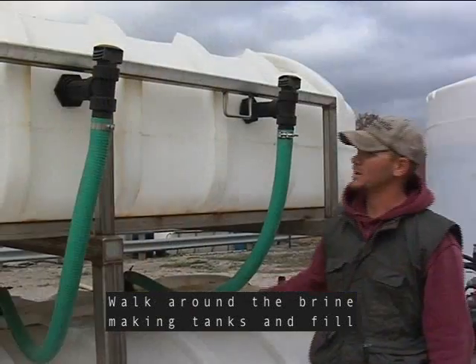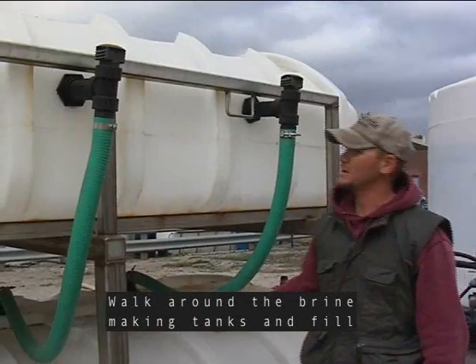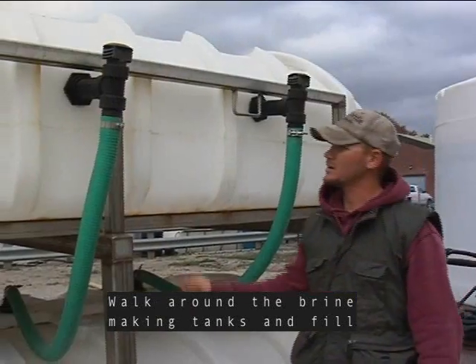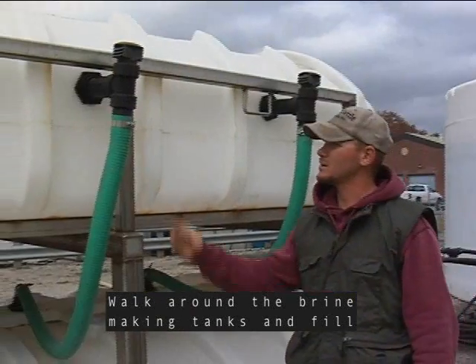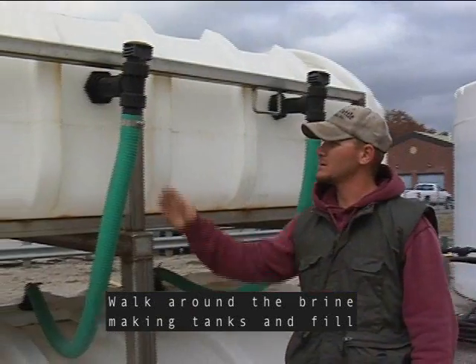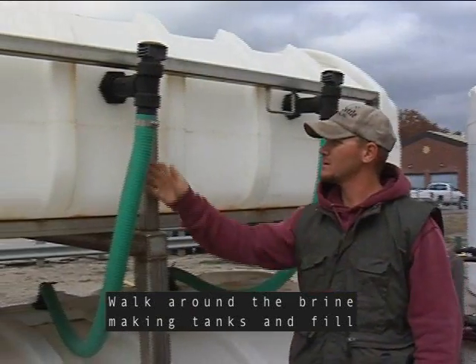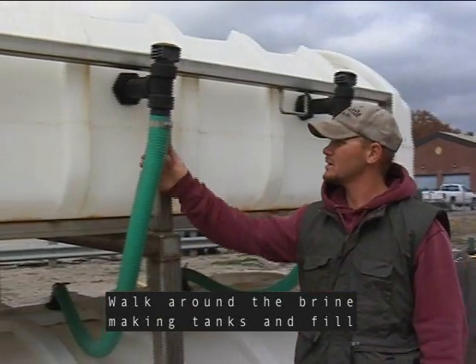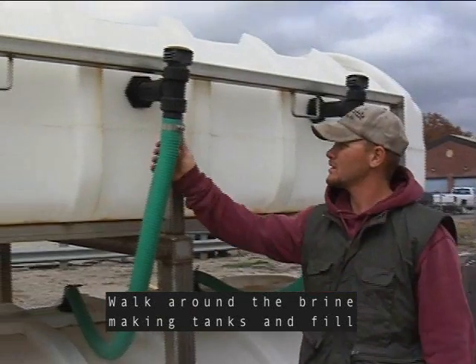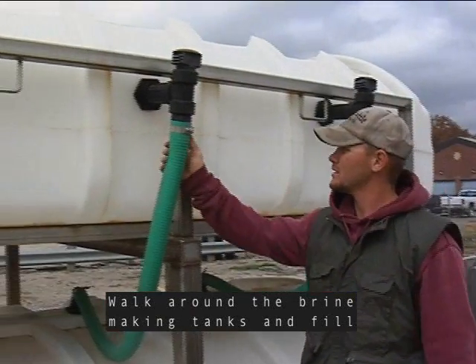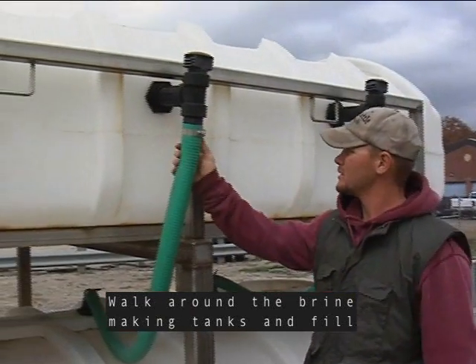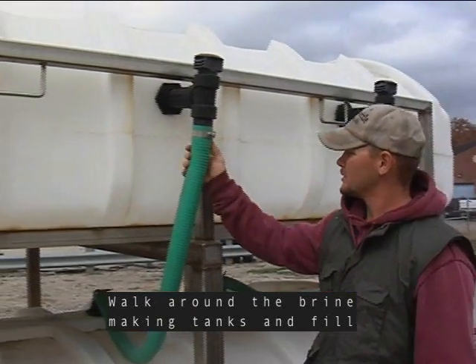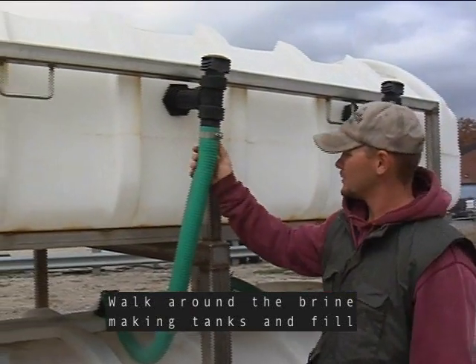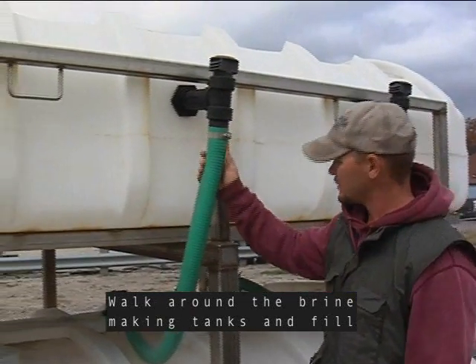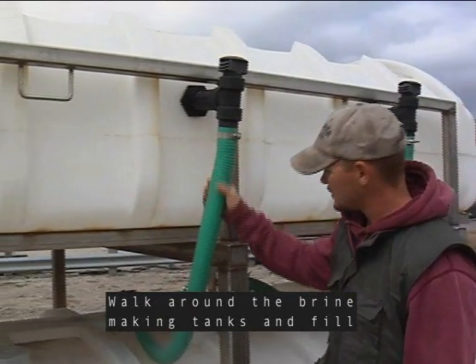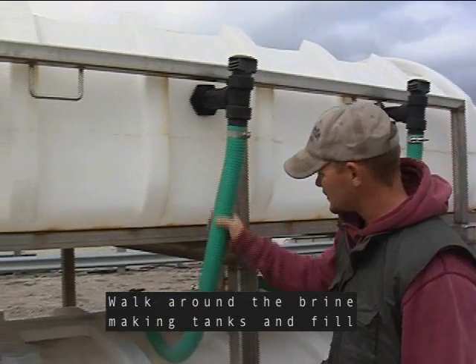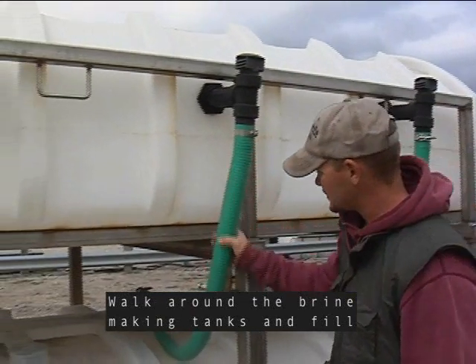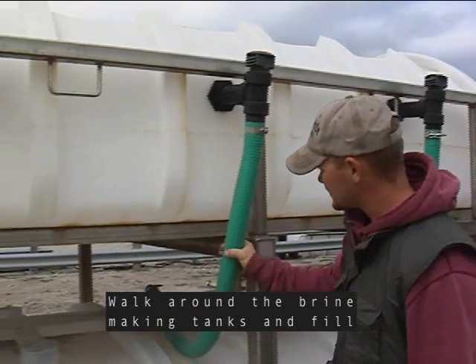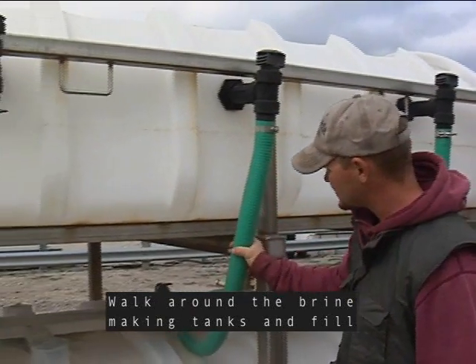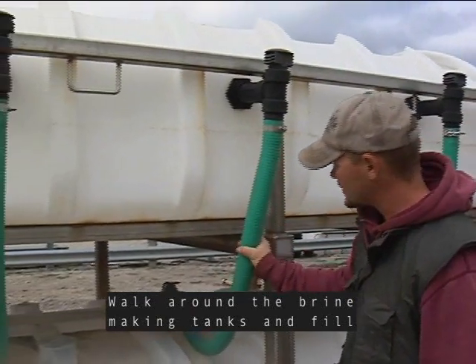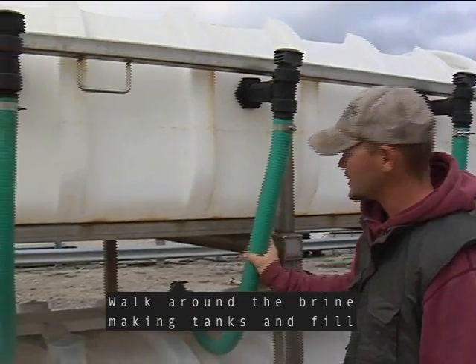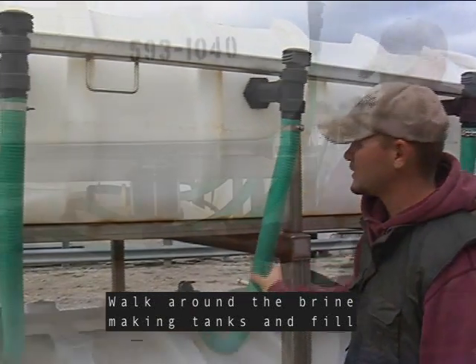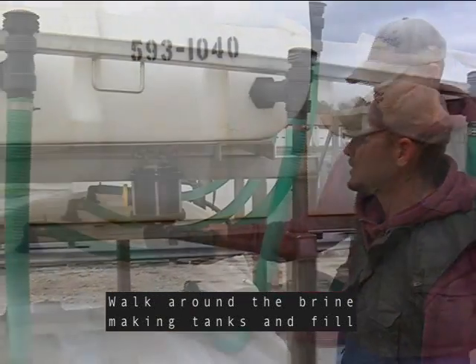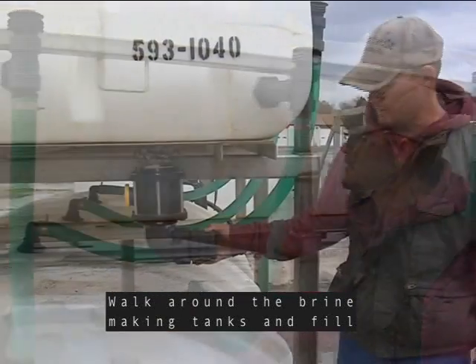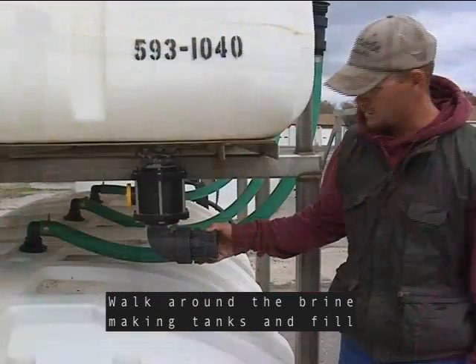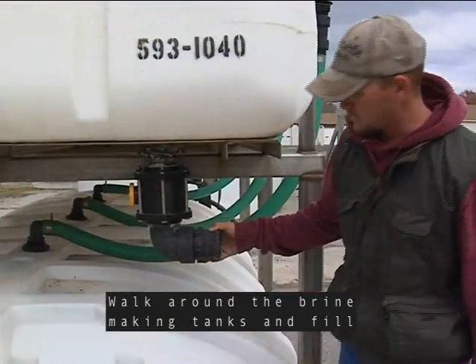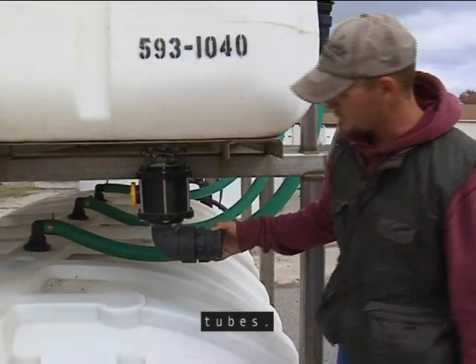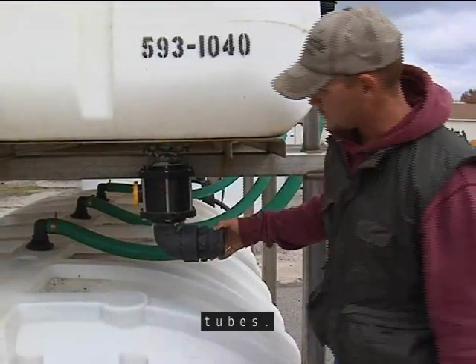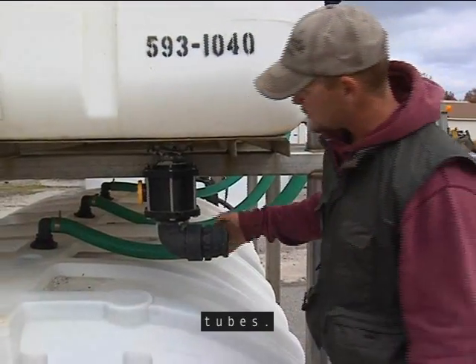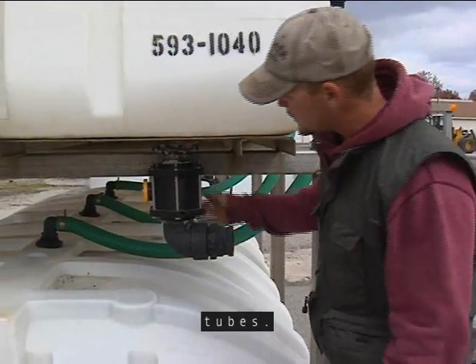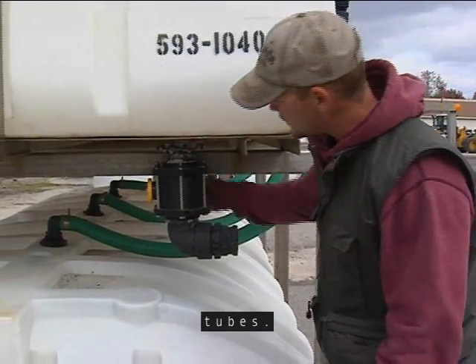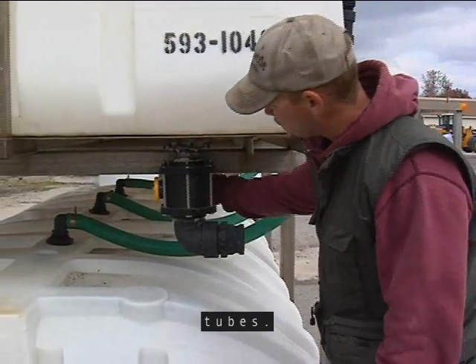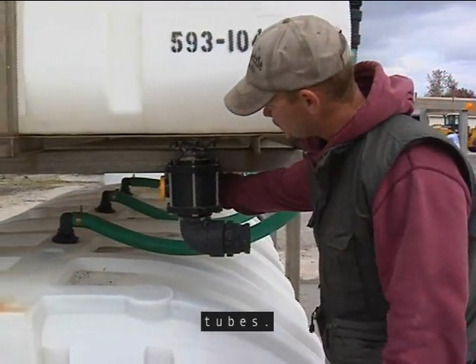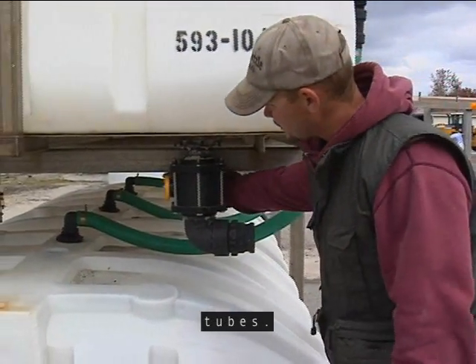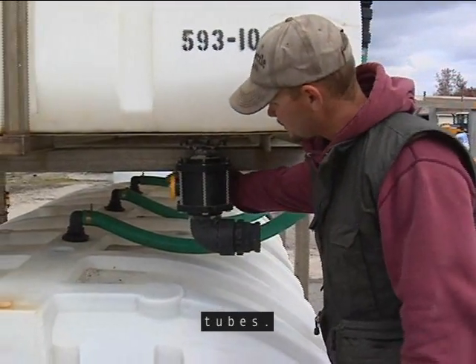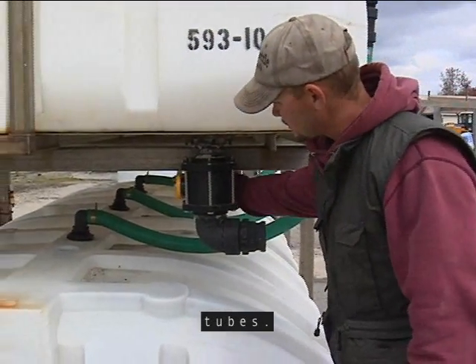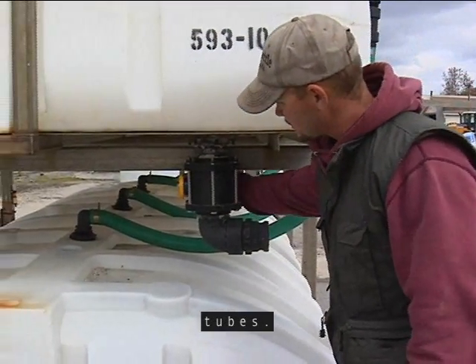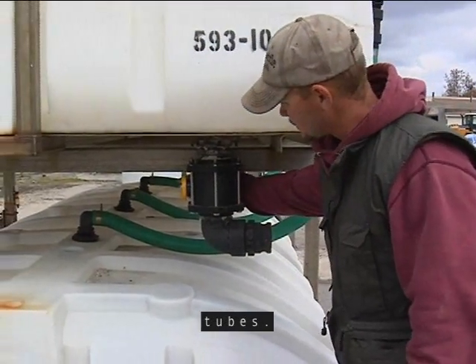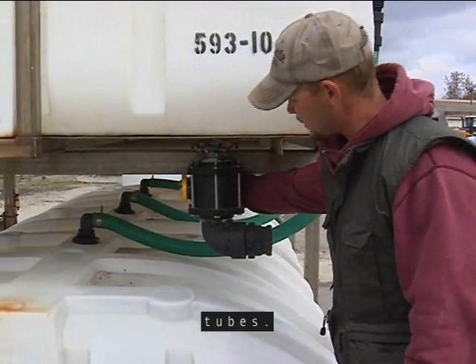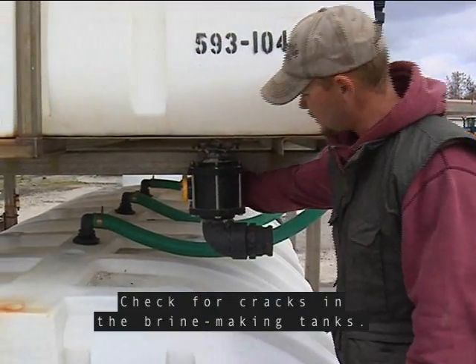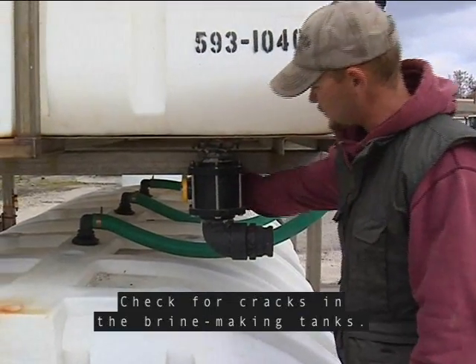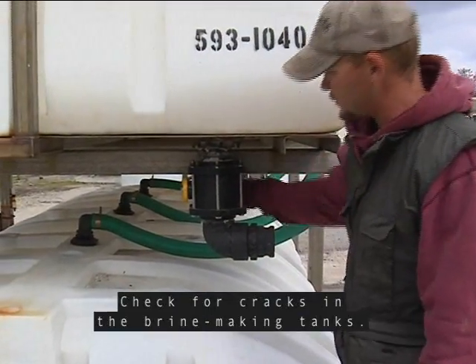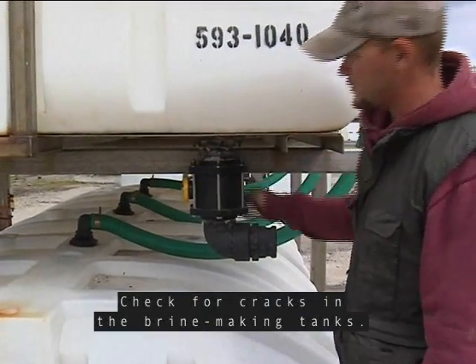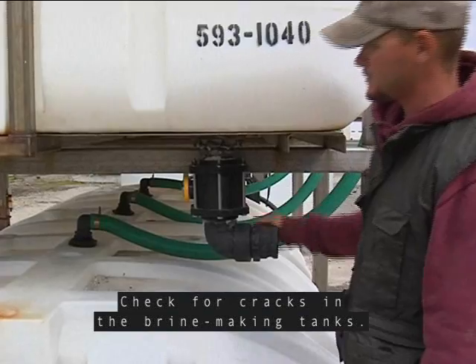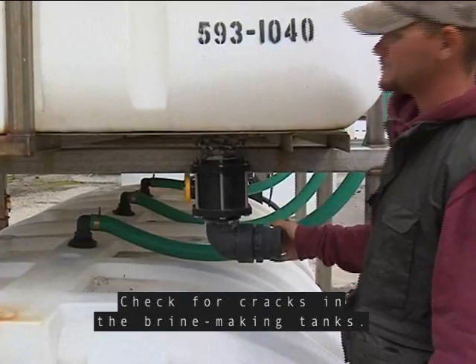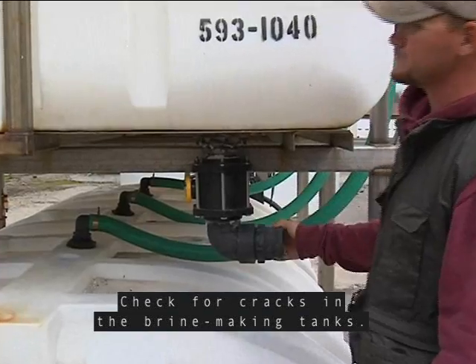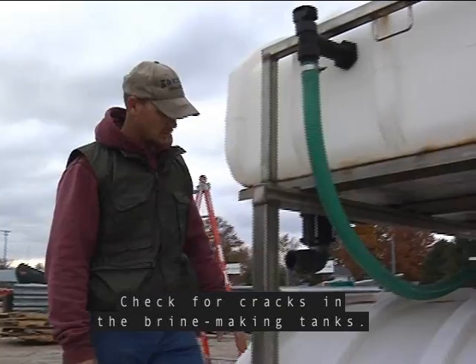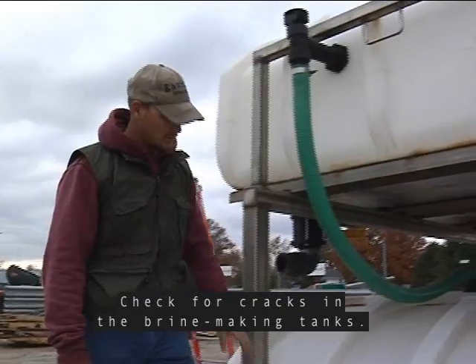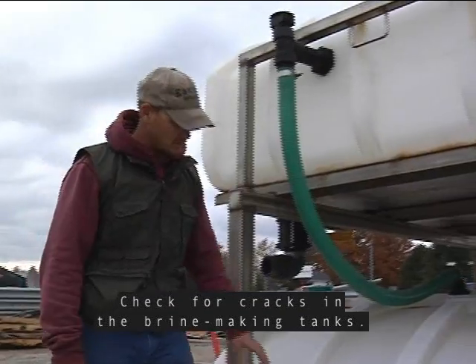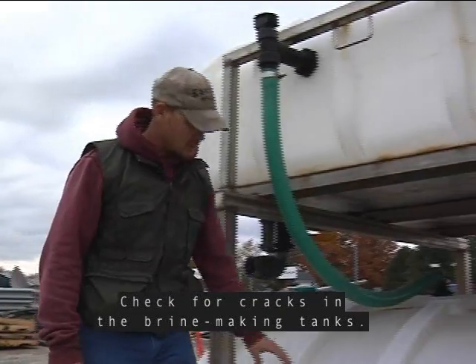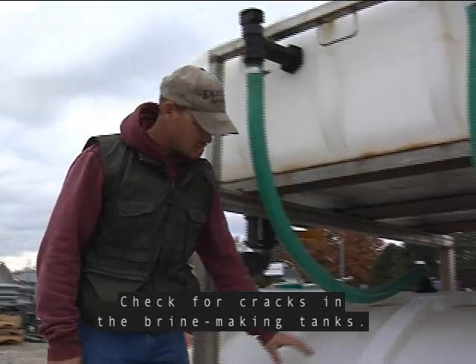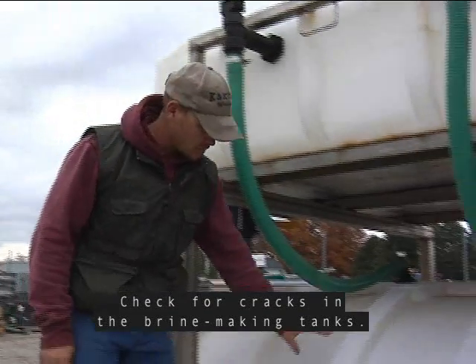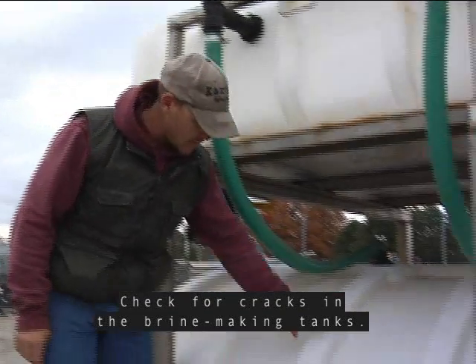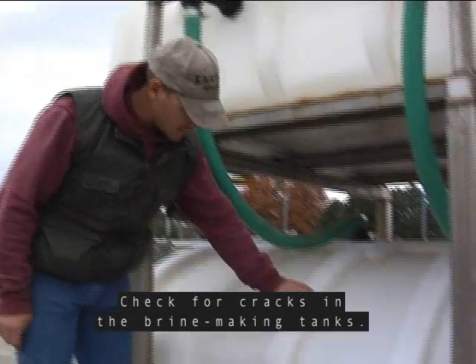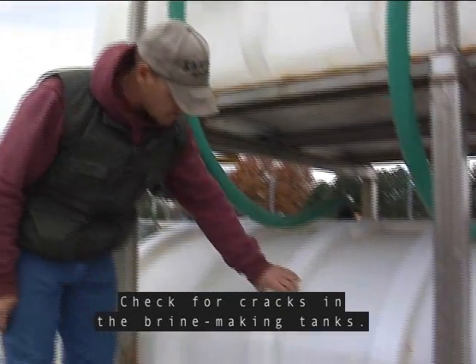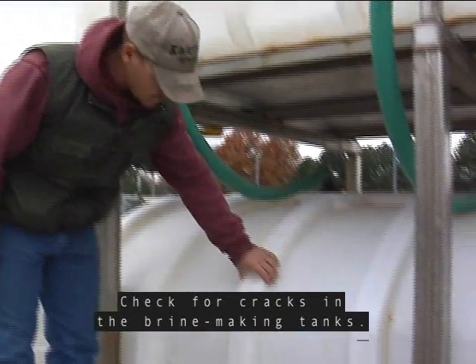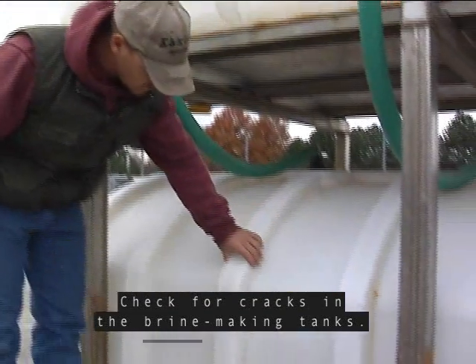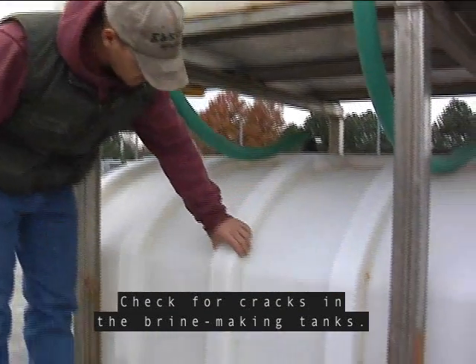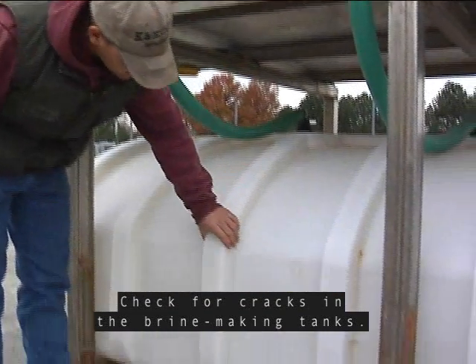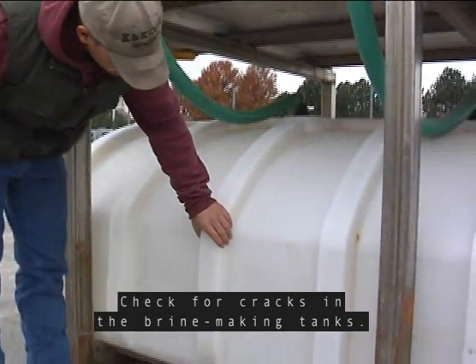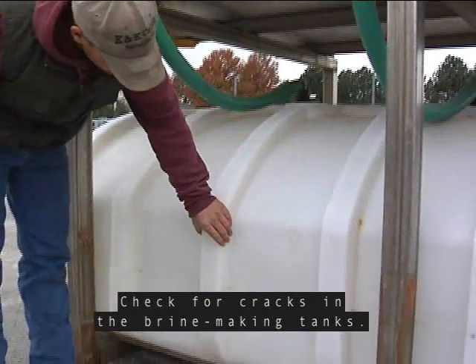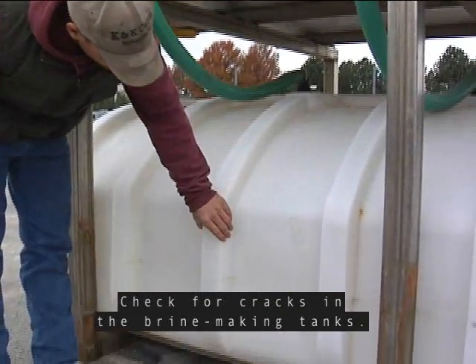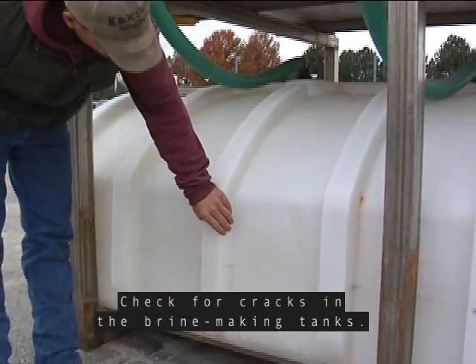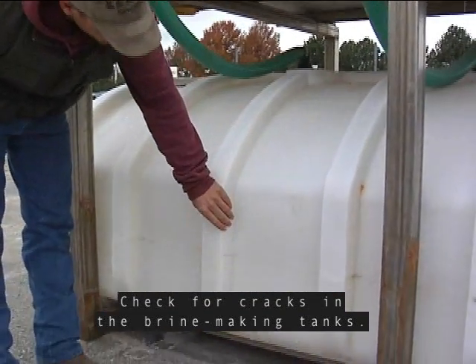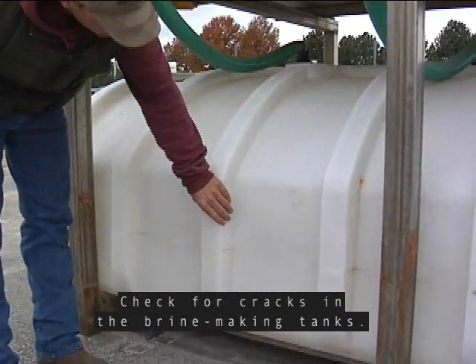Walk around the brine making tanks and fill tubes. Check for cracks in the brine making tanks.